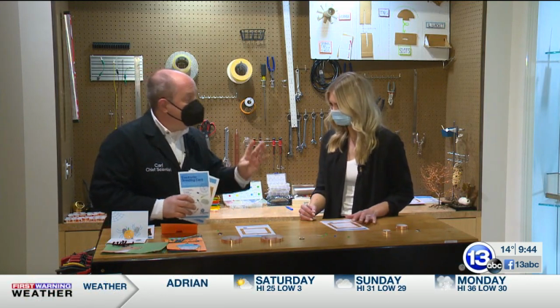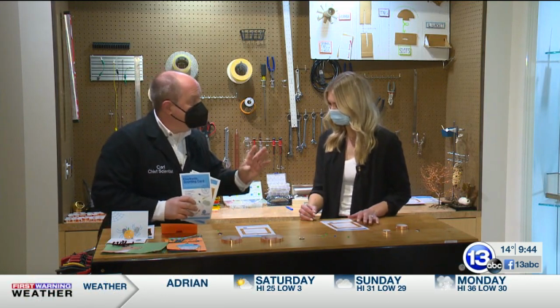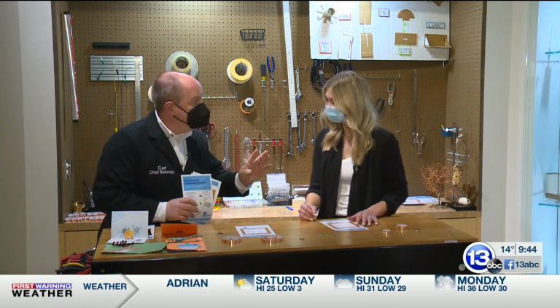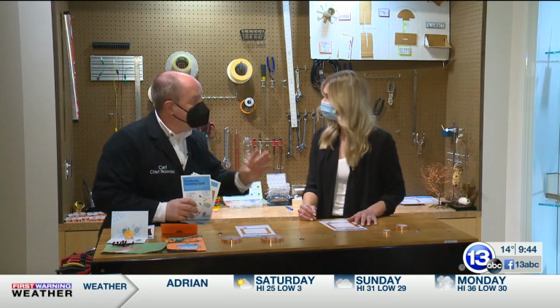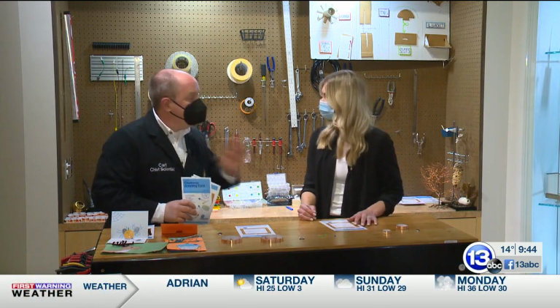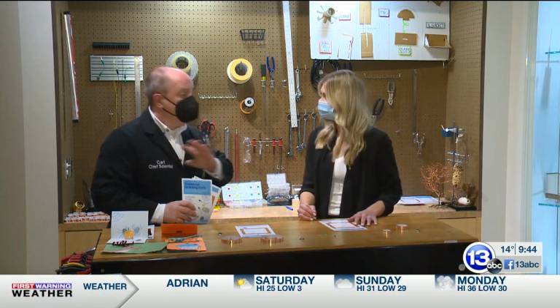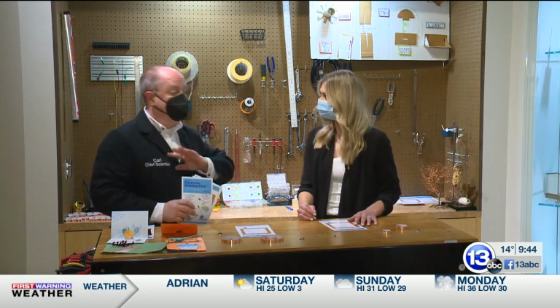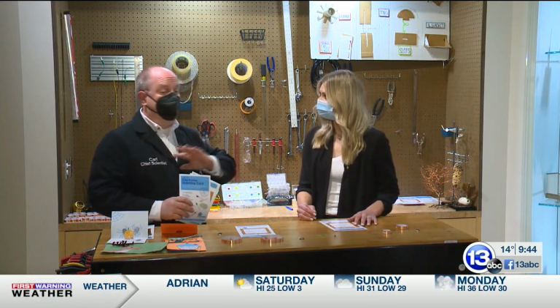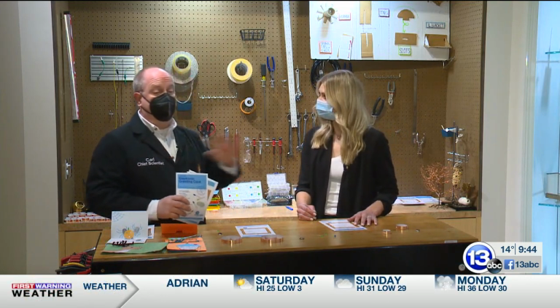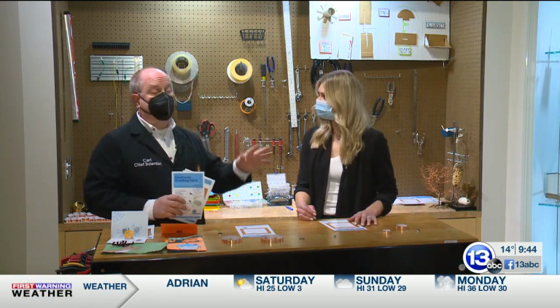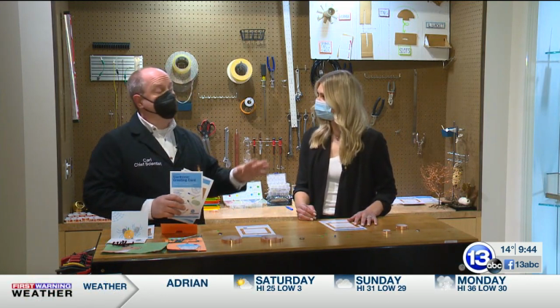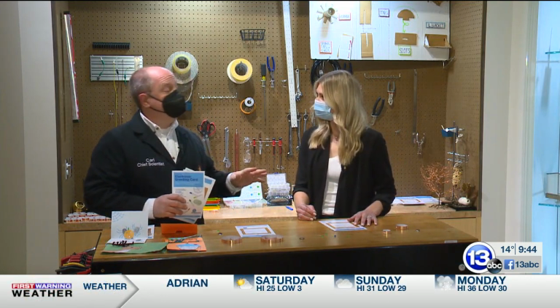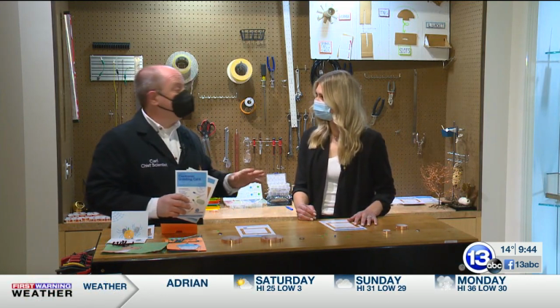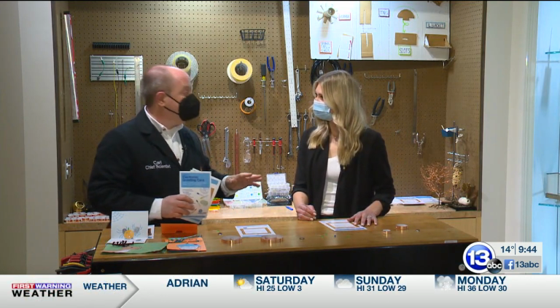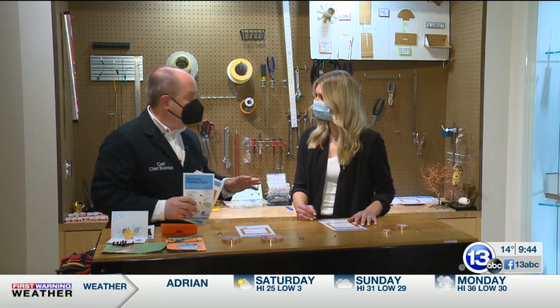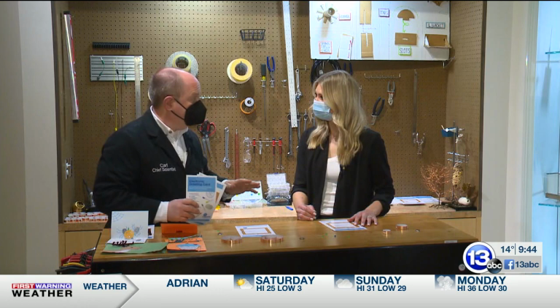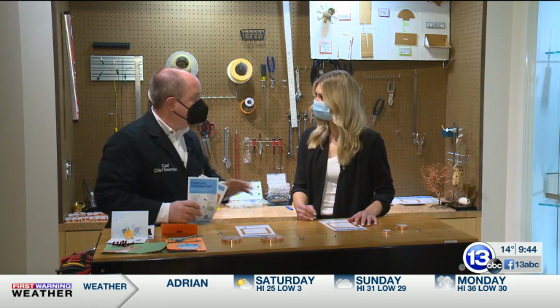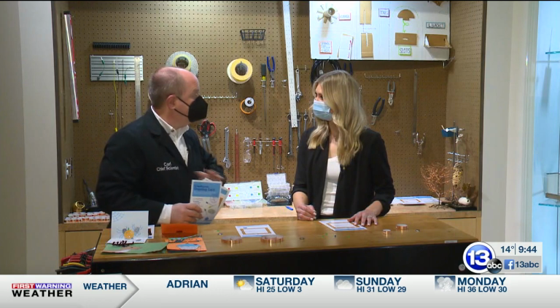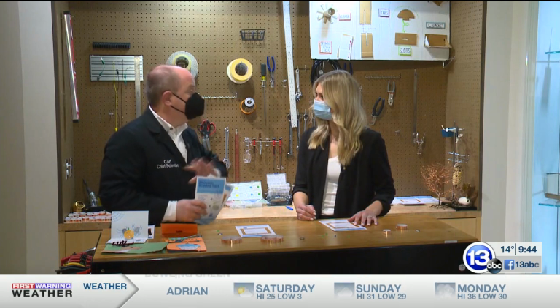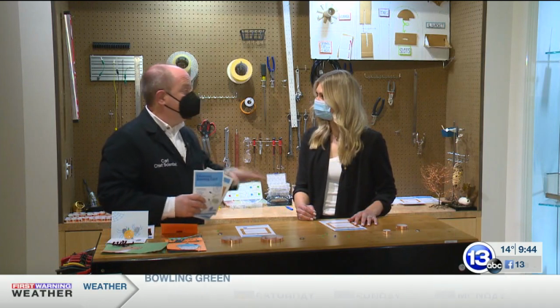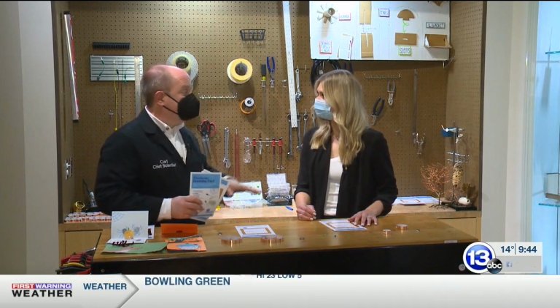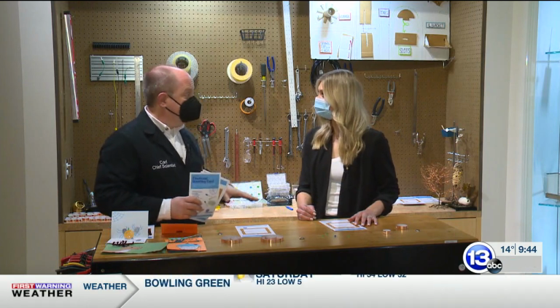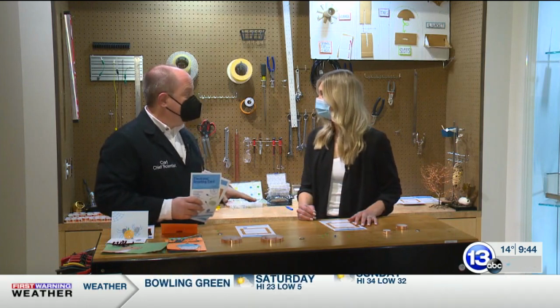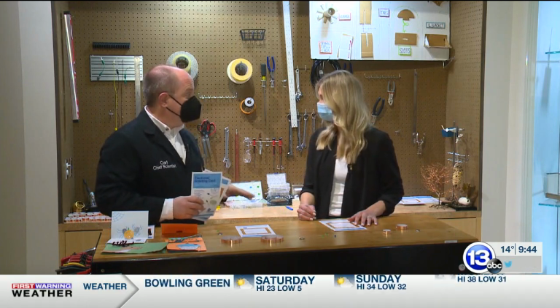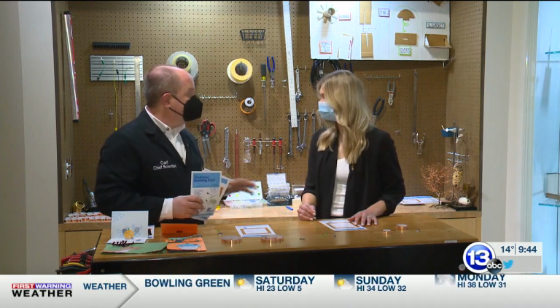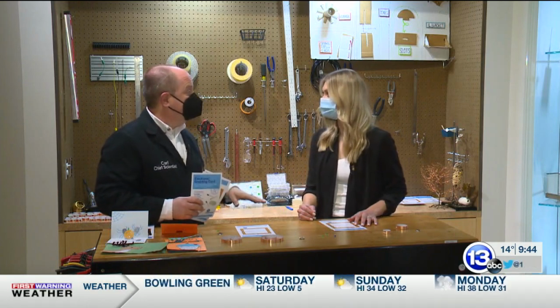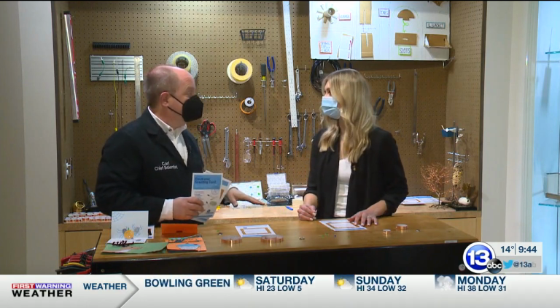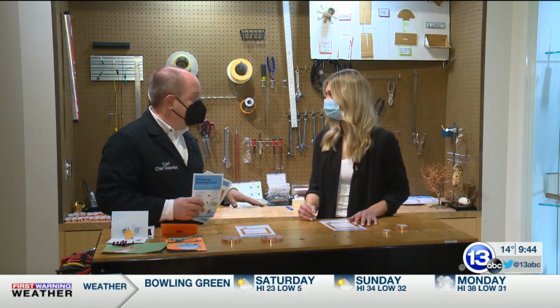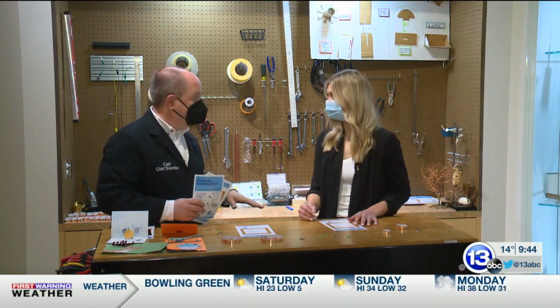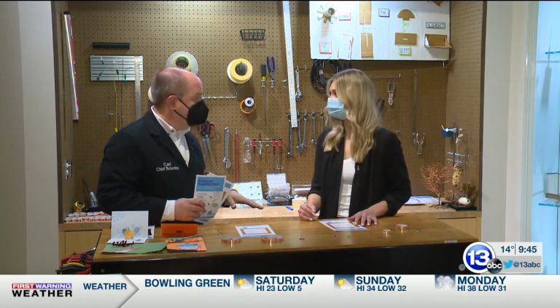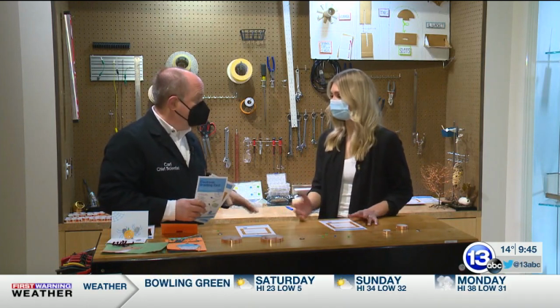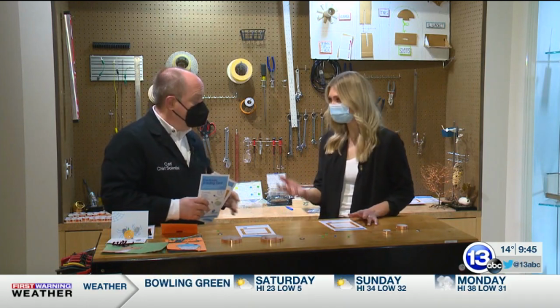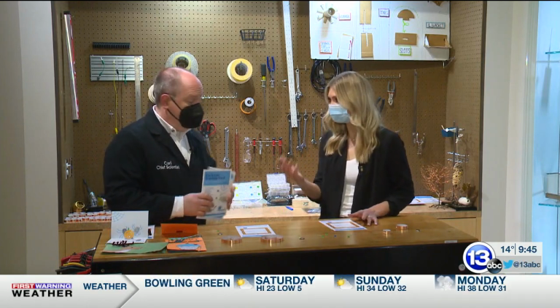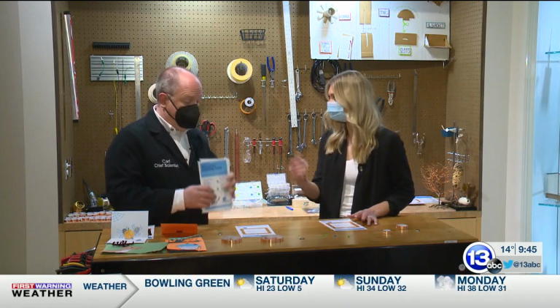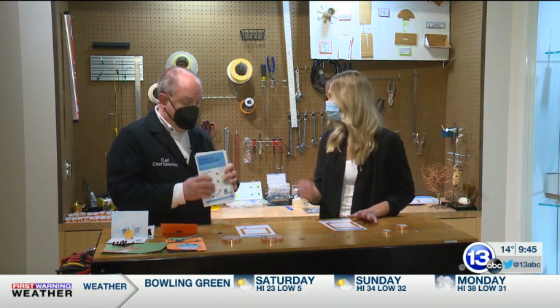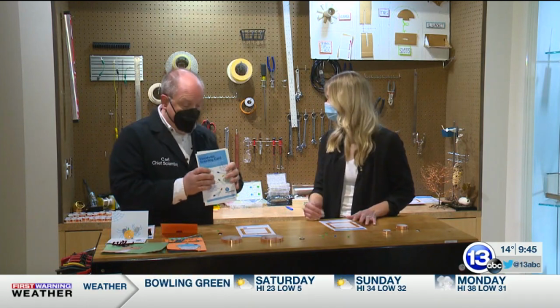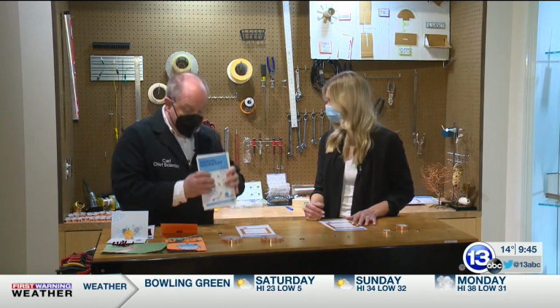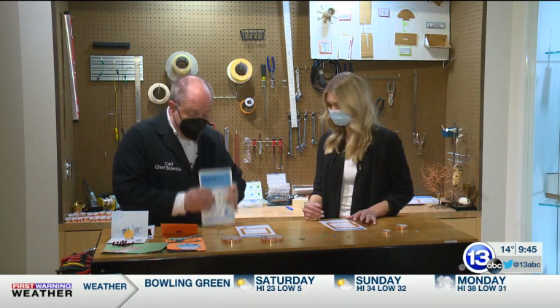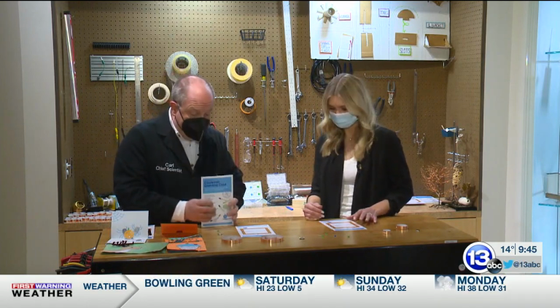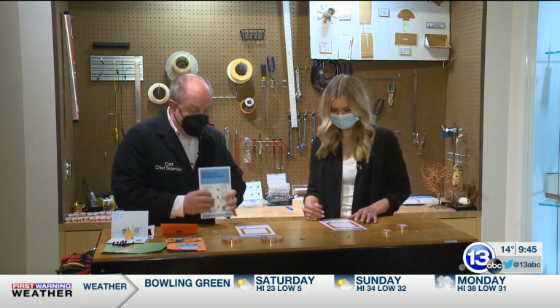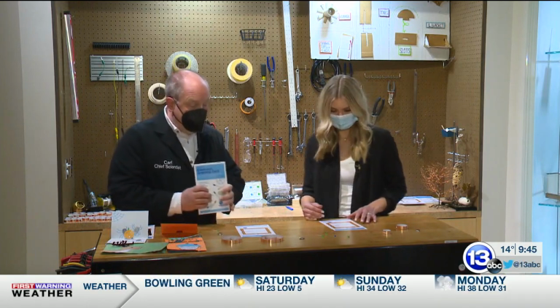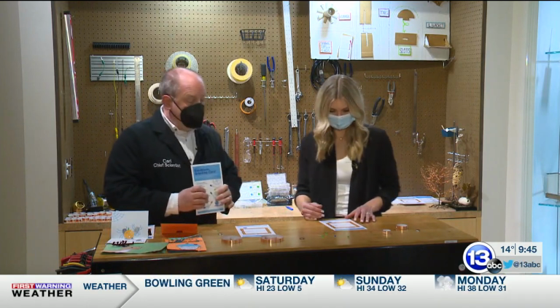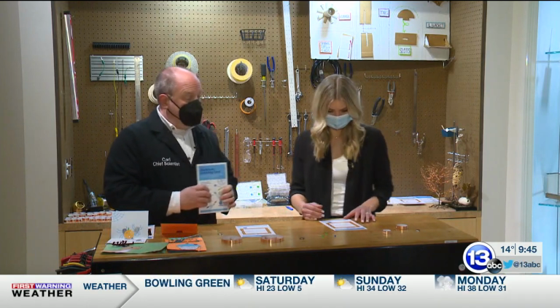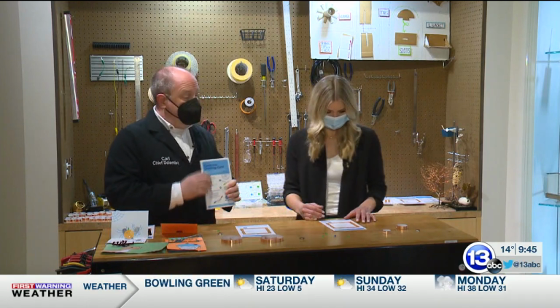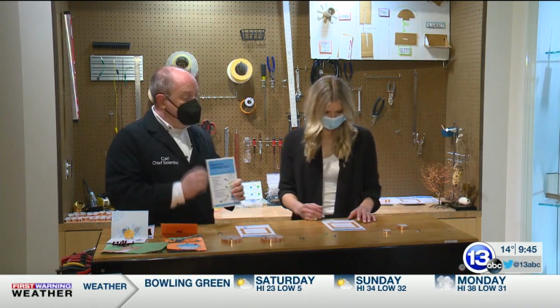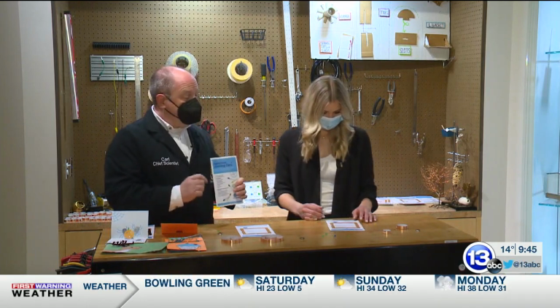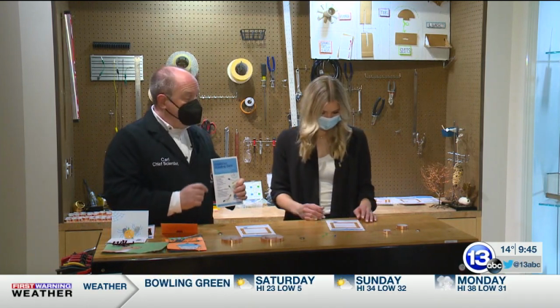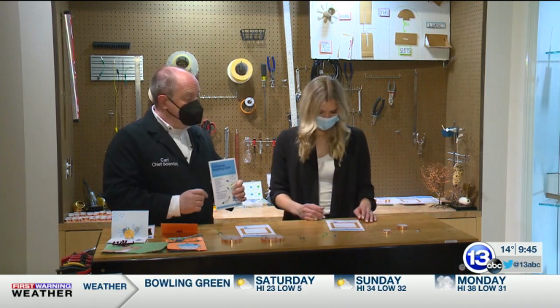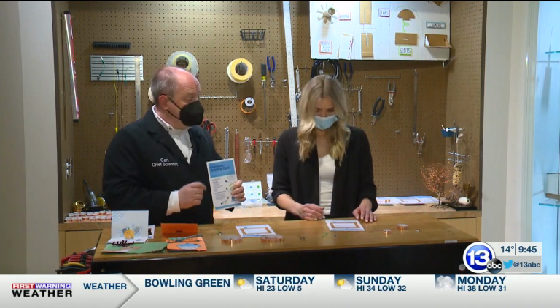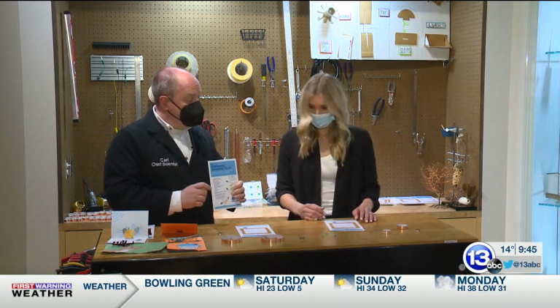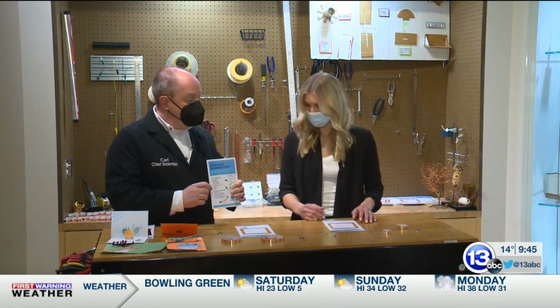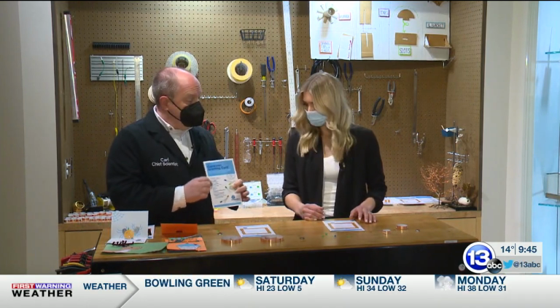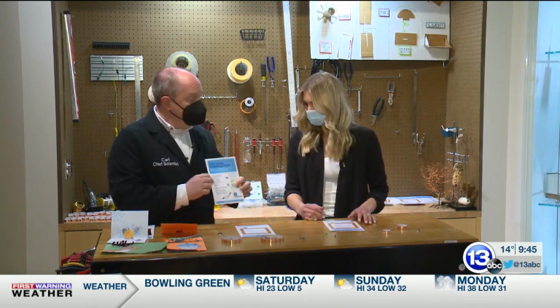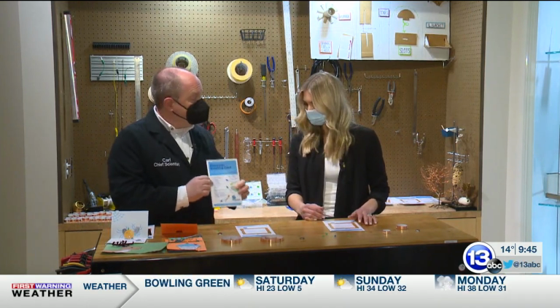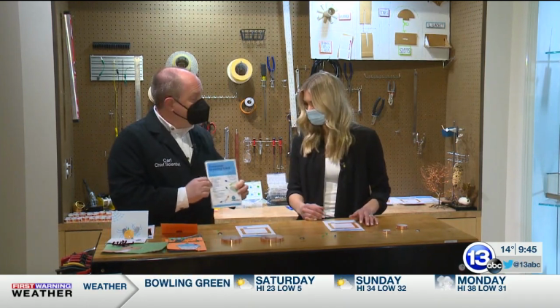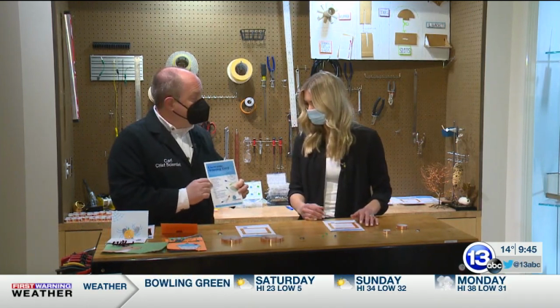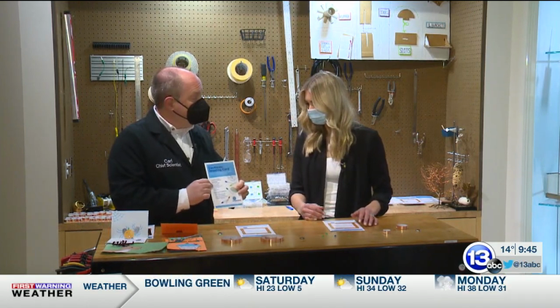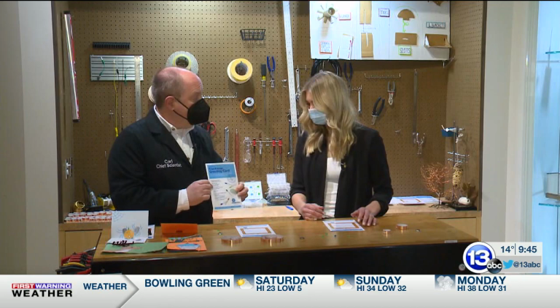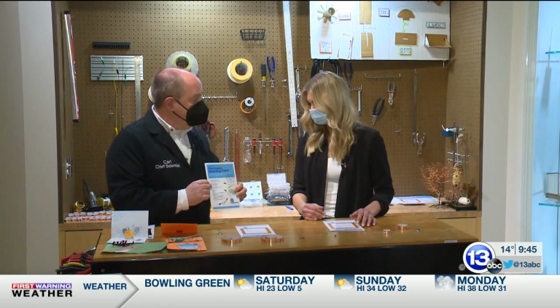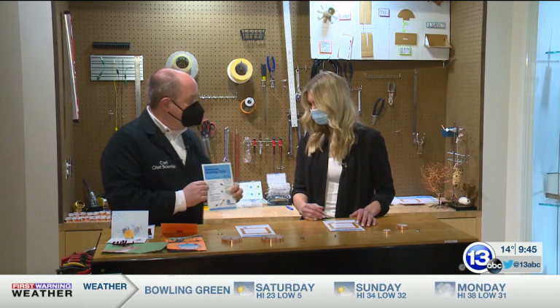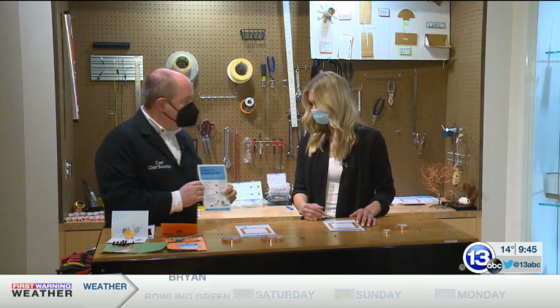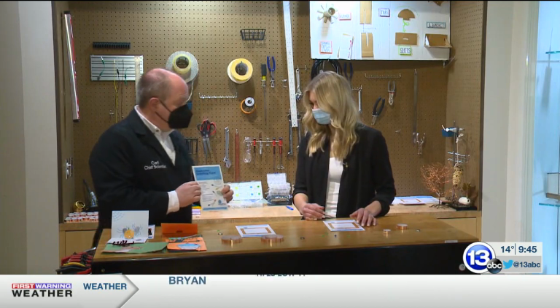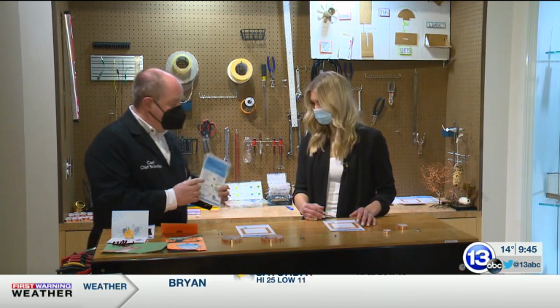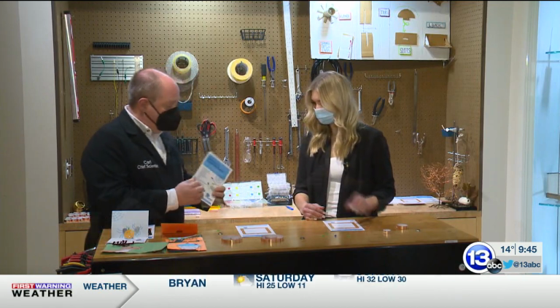If you're not a member, we've got an Amazon shopping list so you can pick up the stuff online. This month we are doing electronic greeting cards.